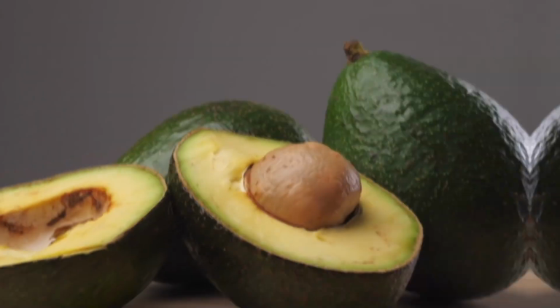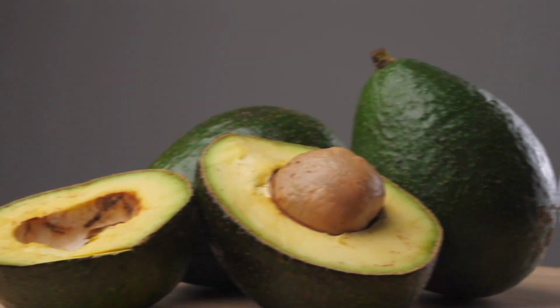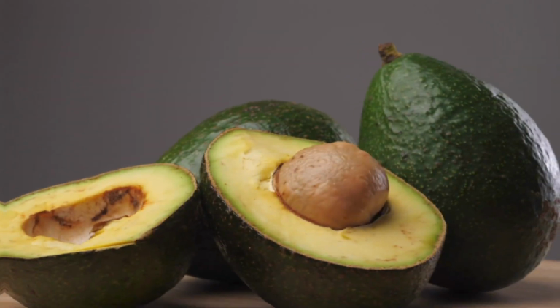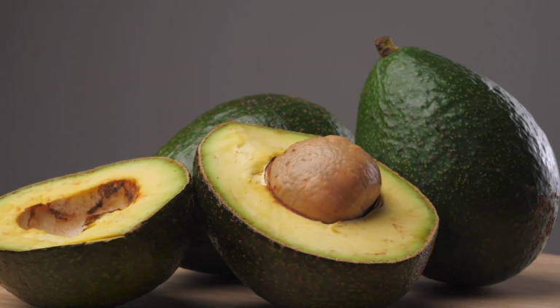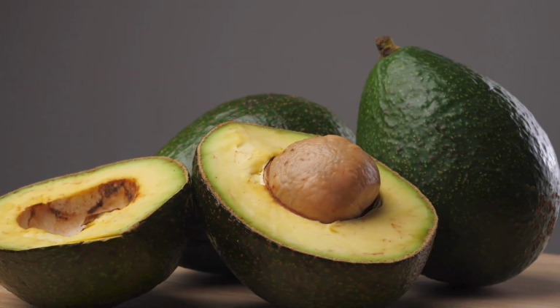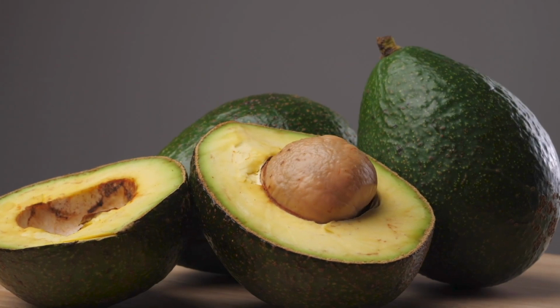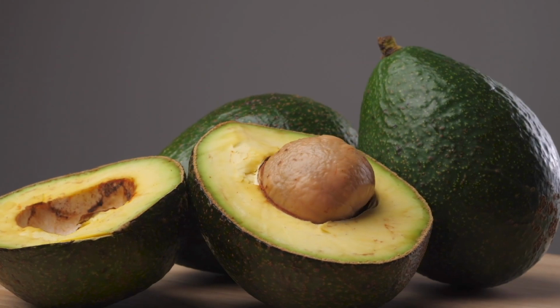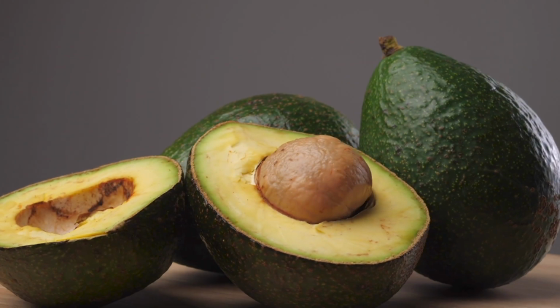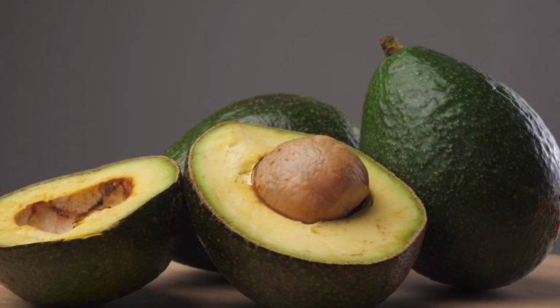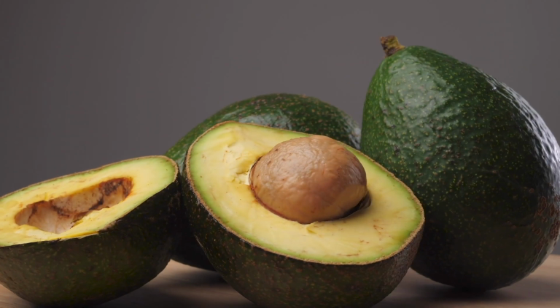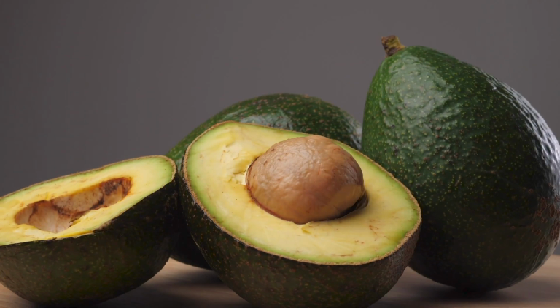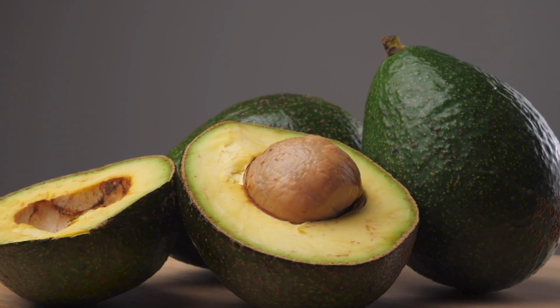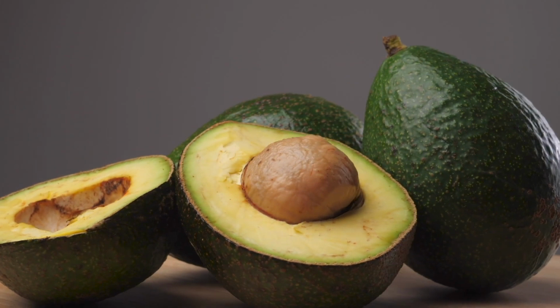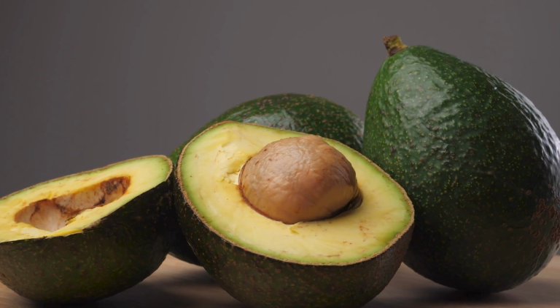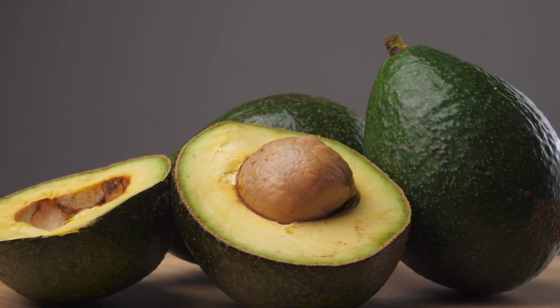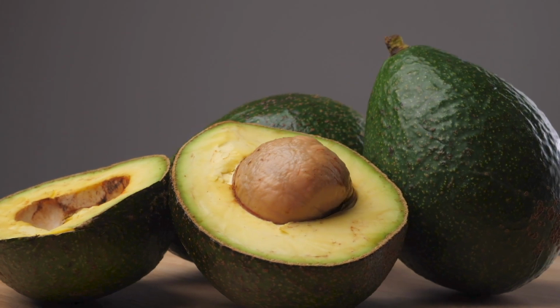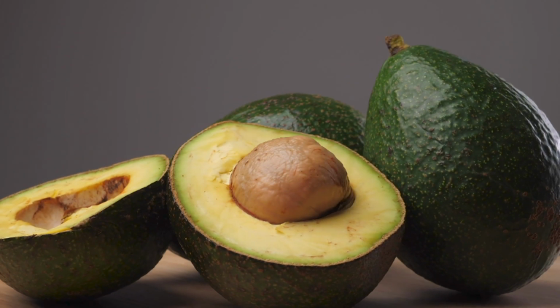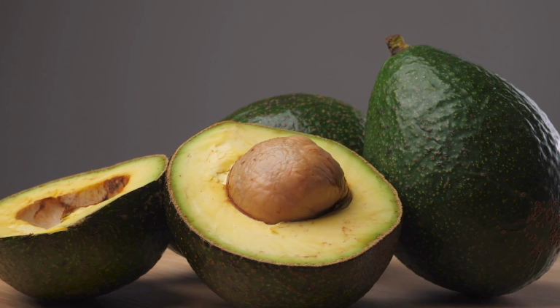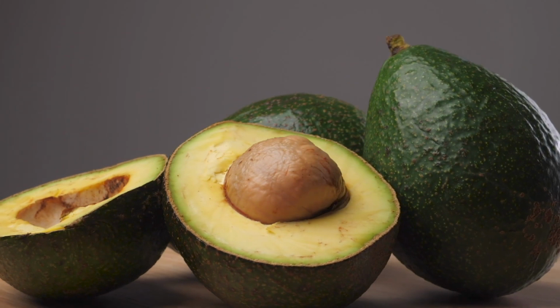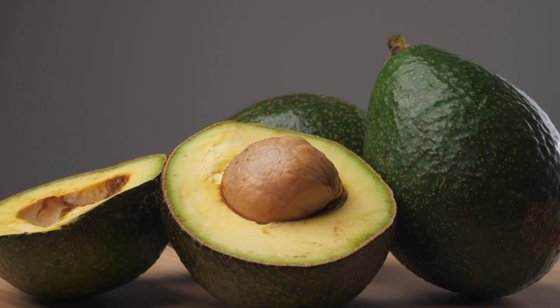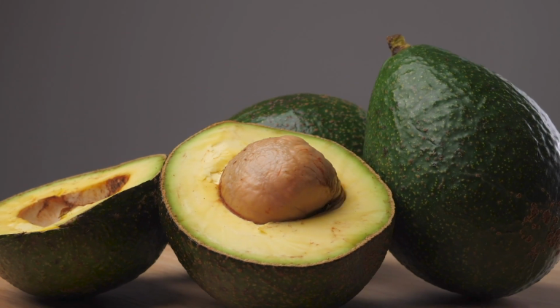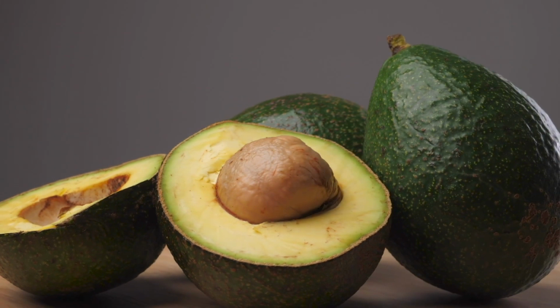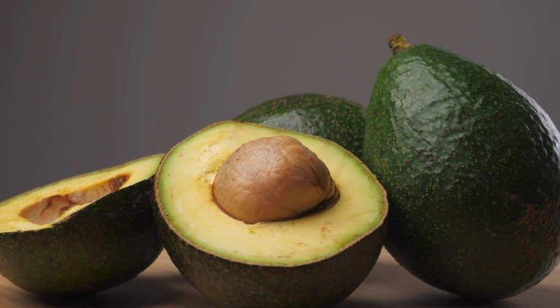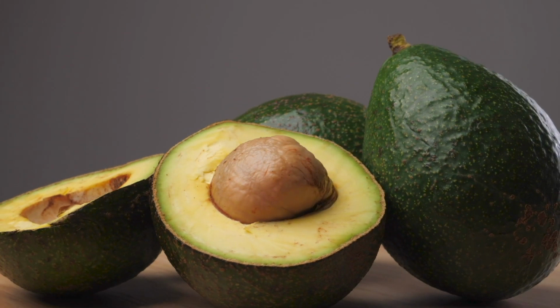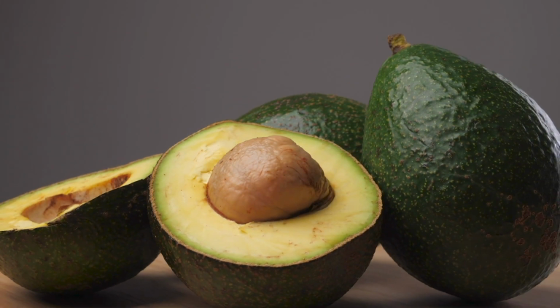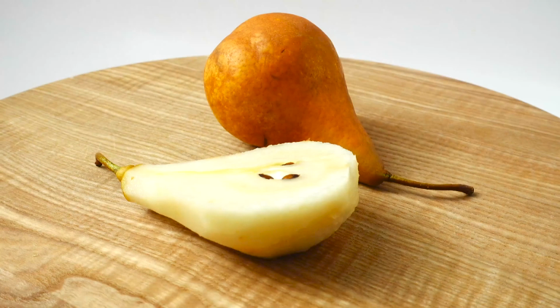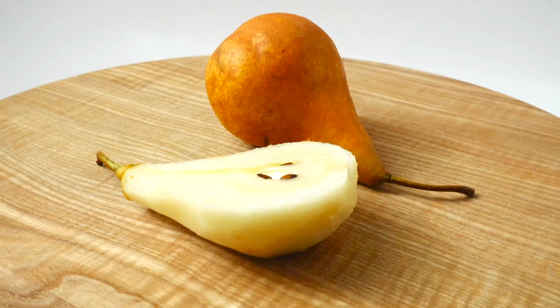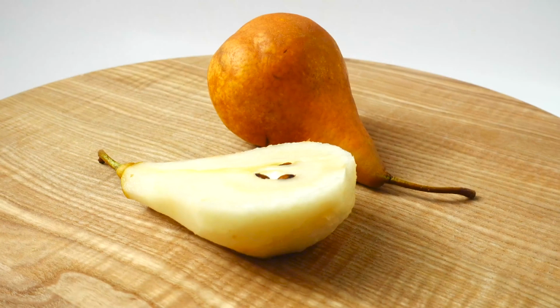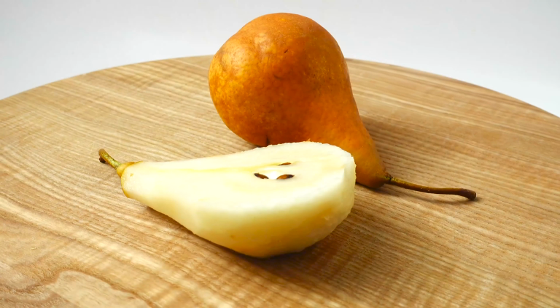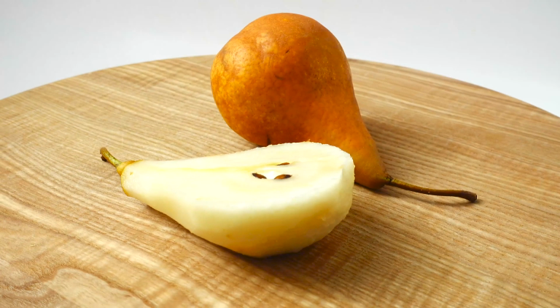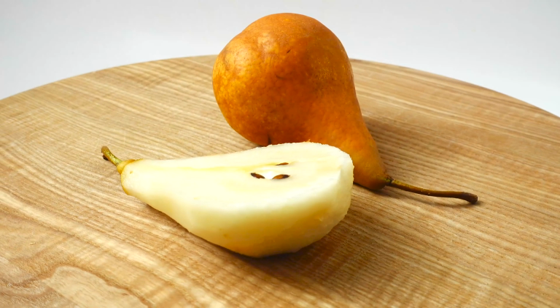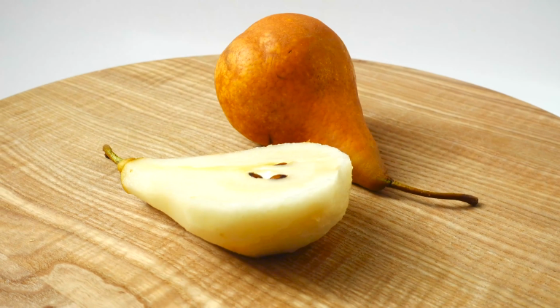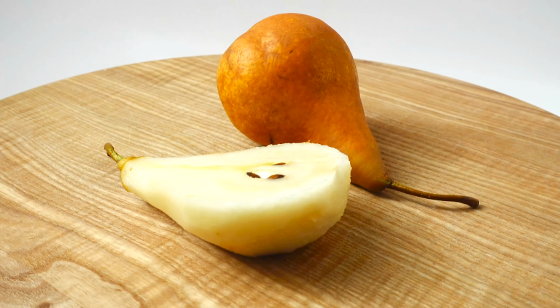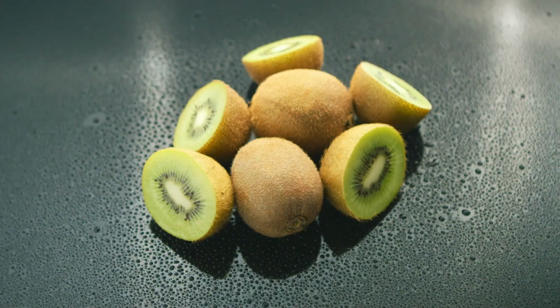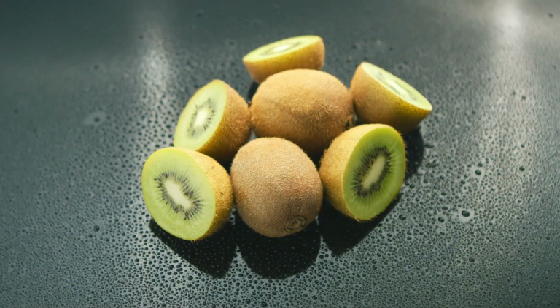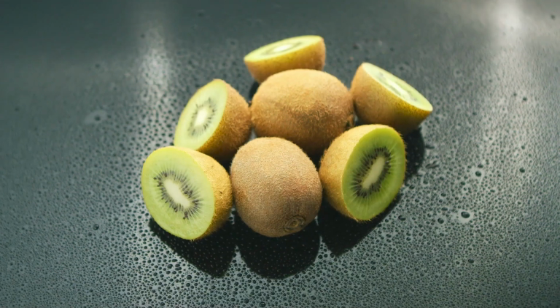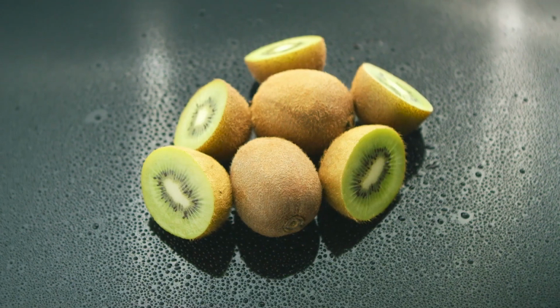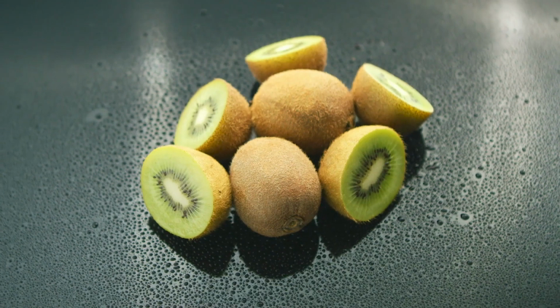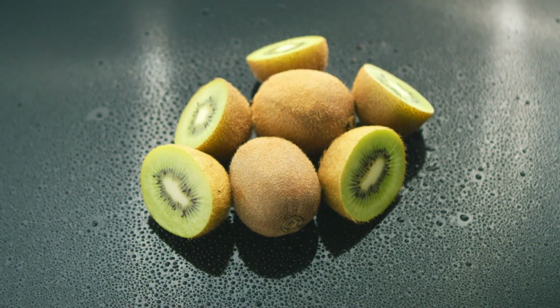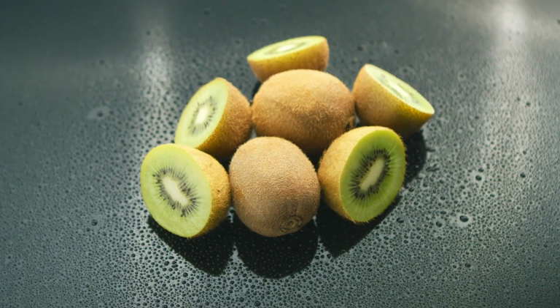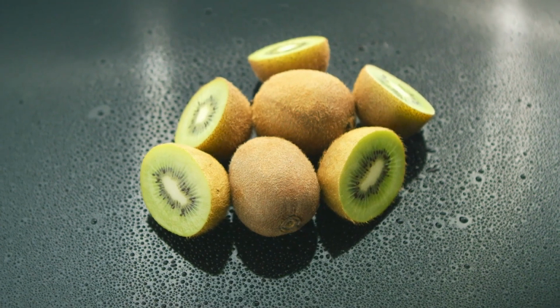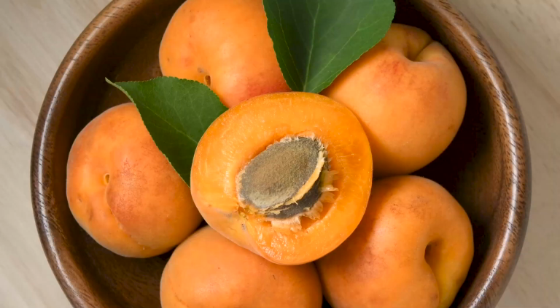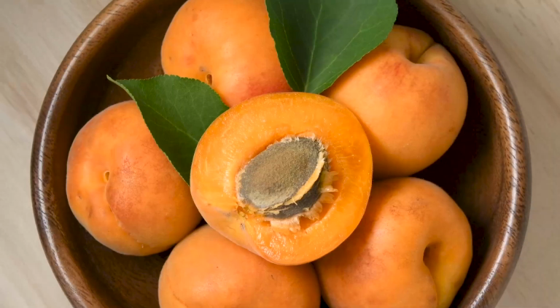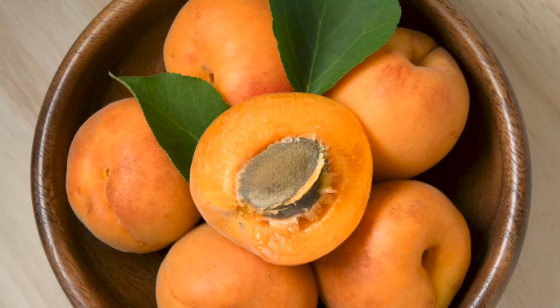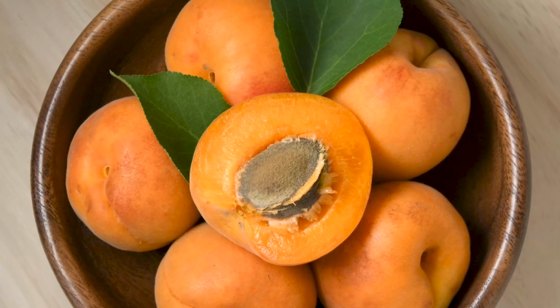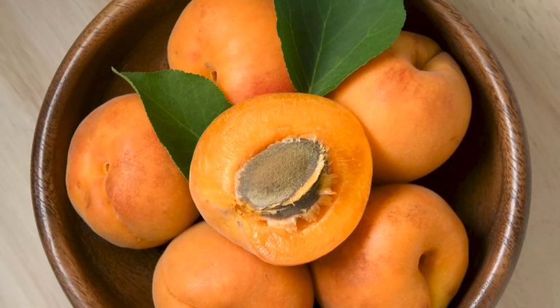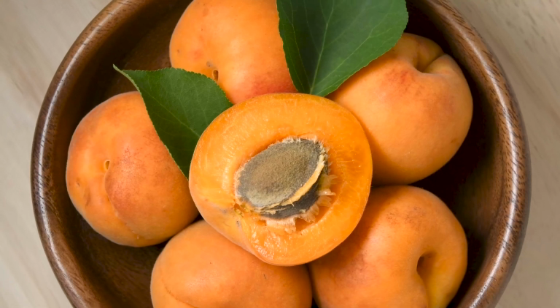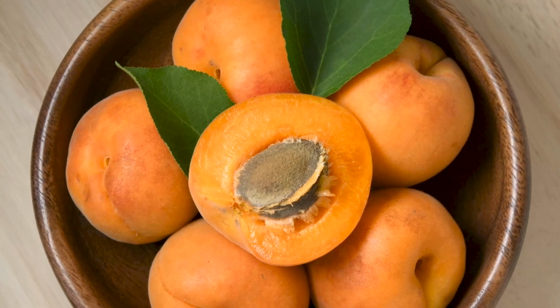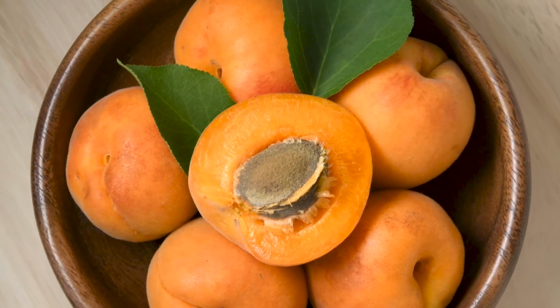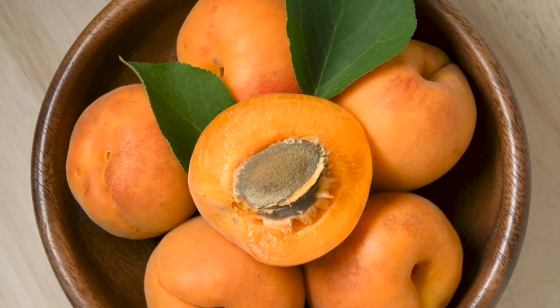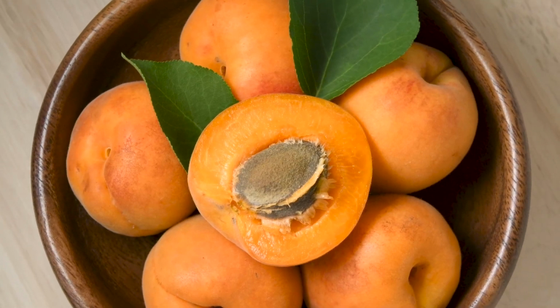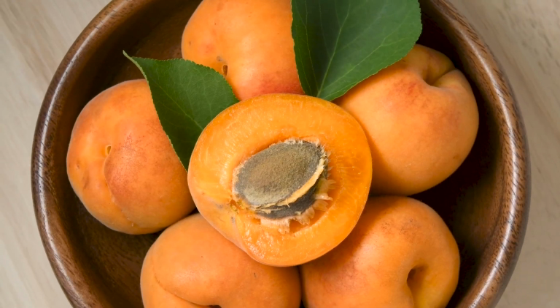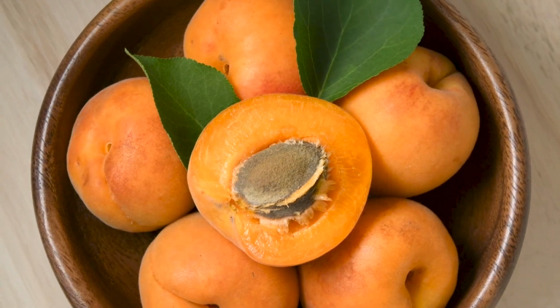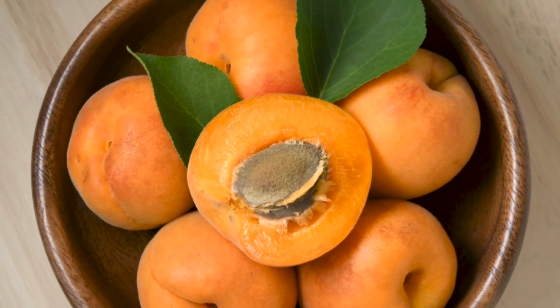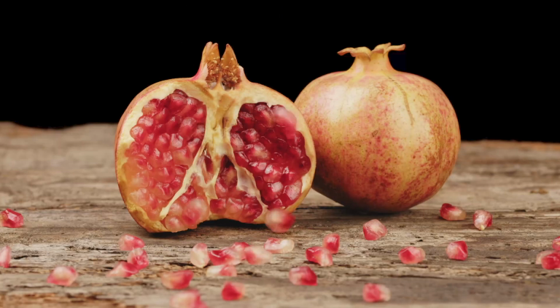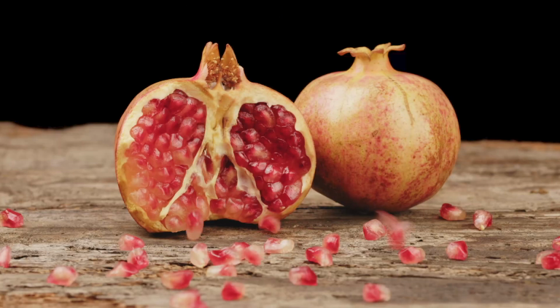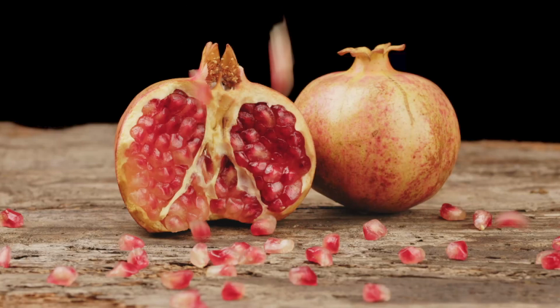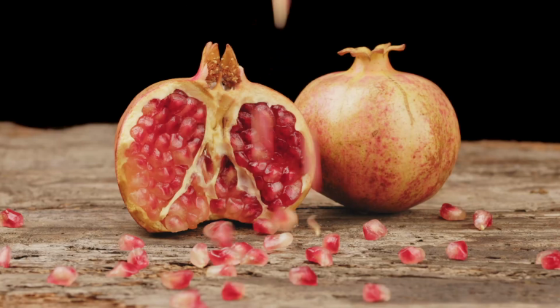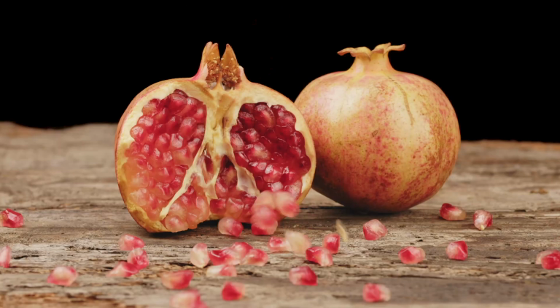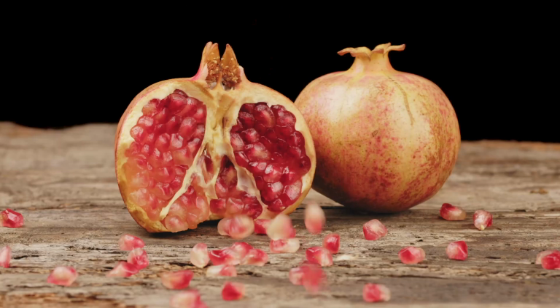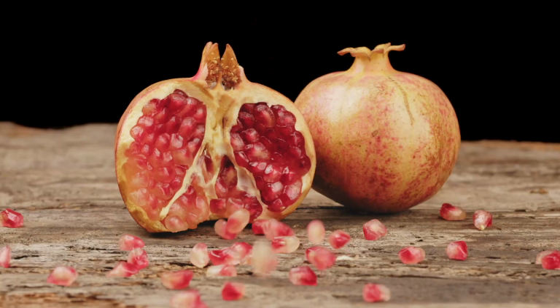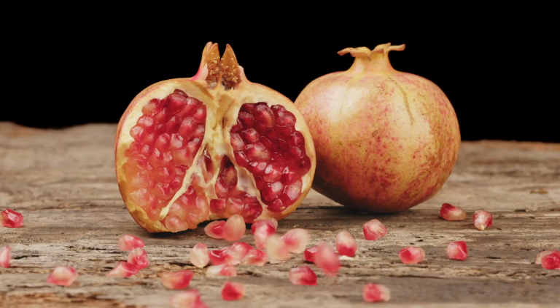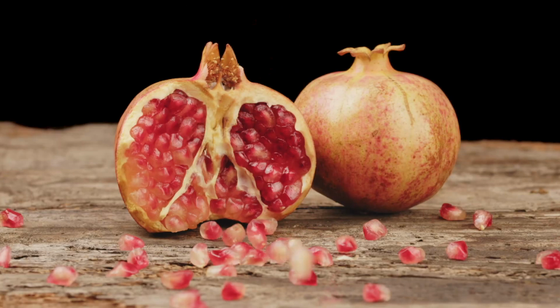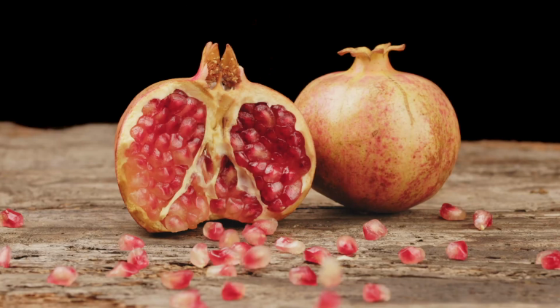Instead, stick to fresh avocados, pears, kiwi fruits, apricots, and pomegranate seeds.